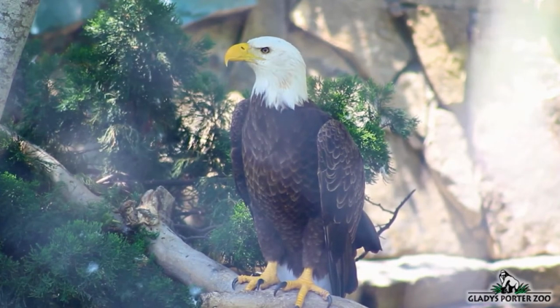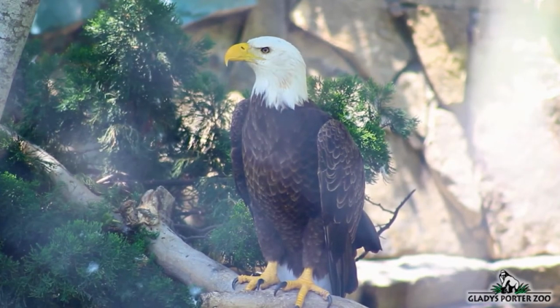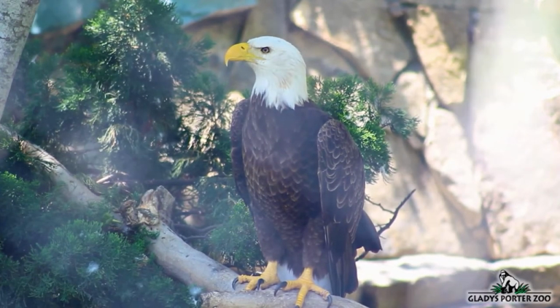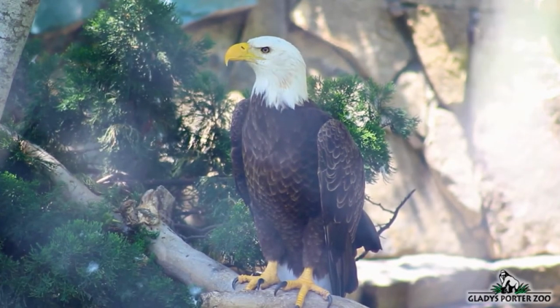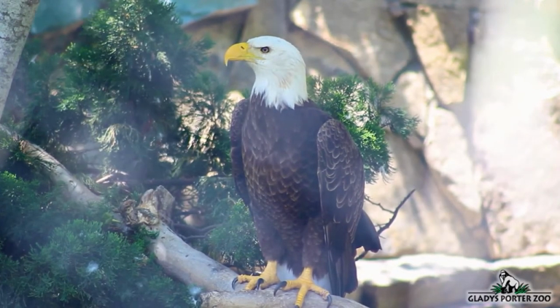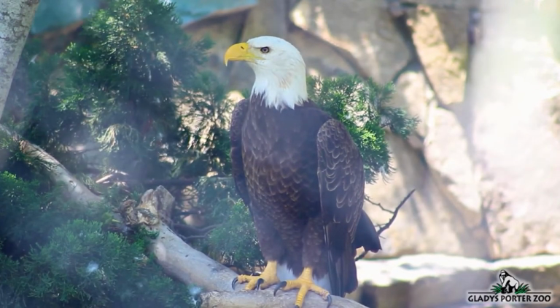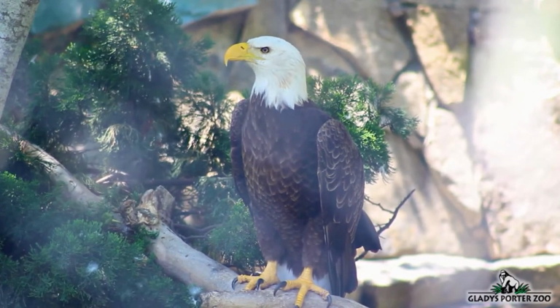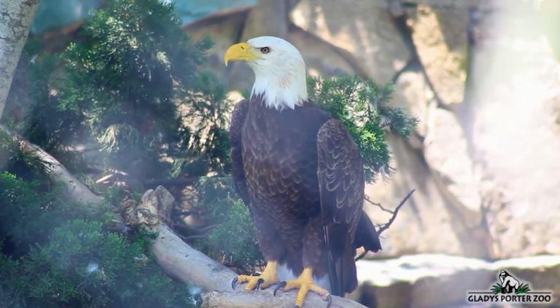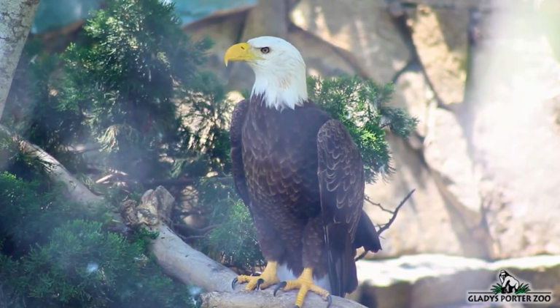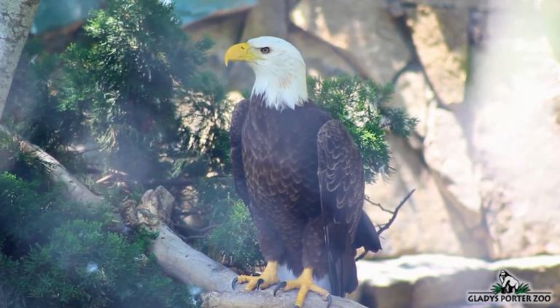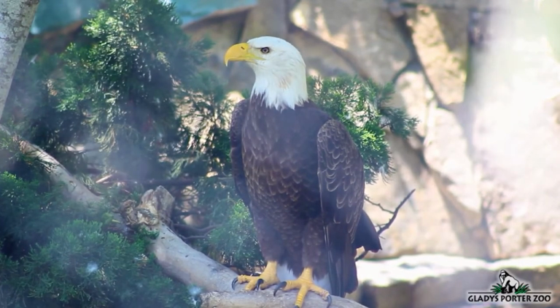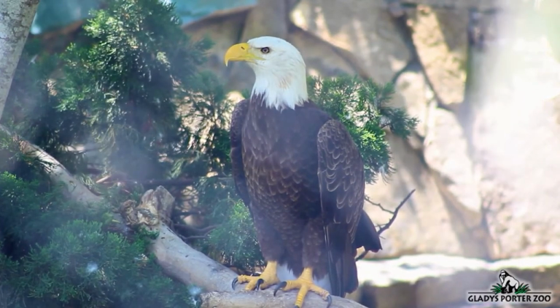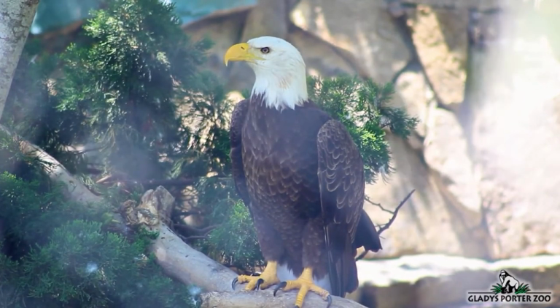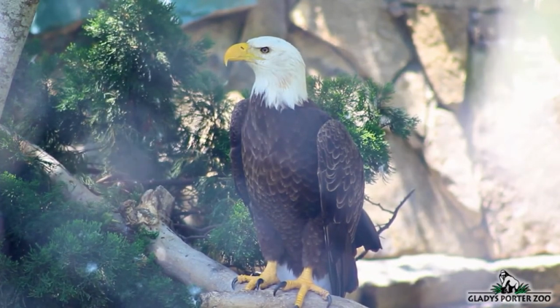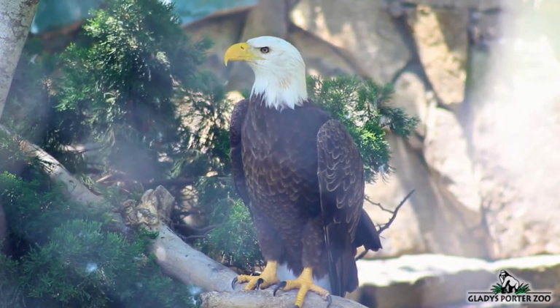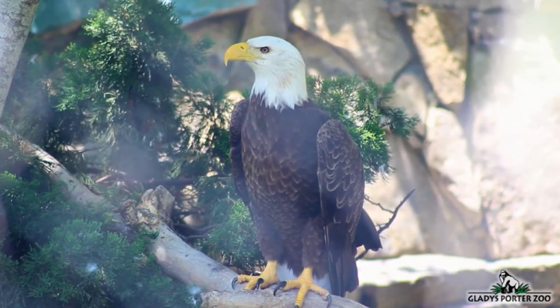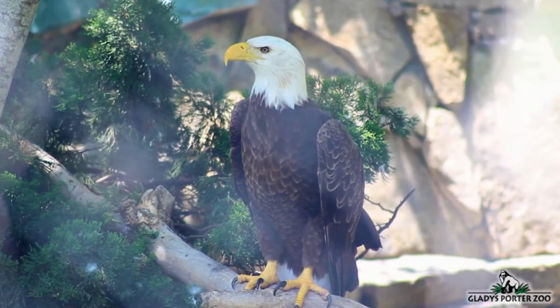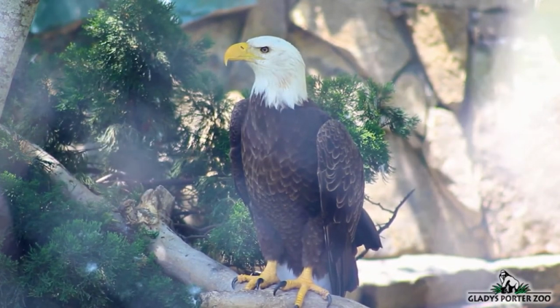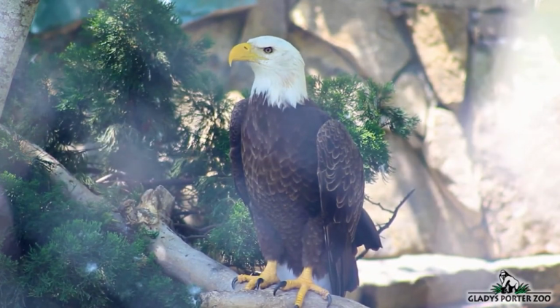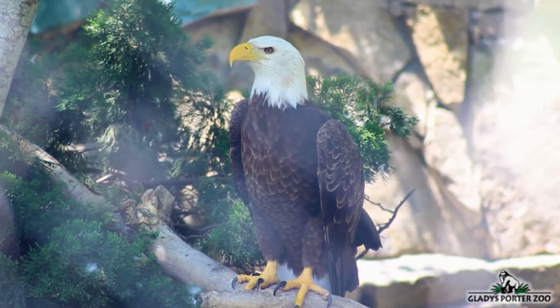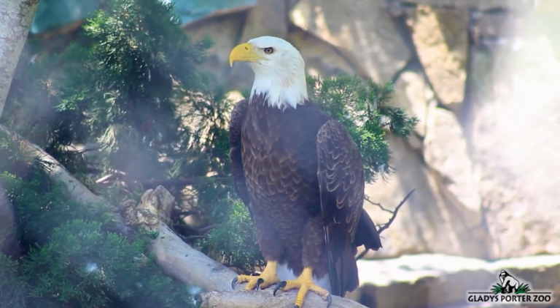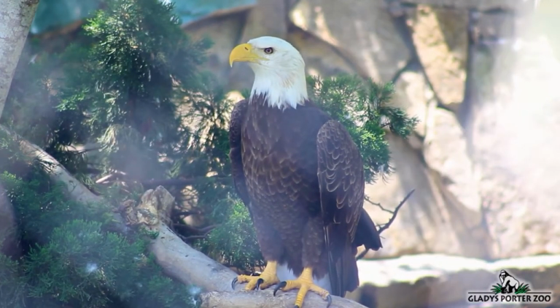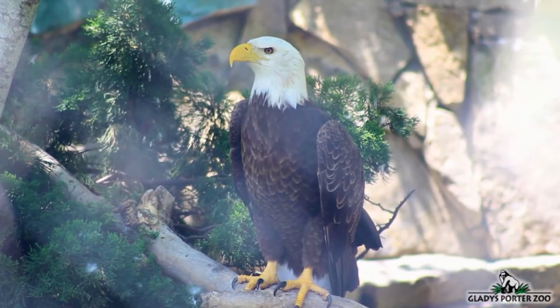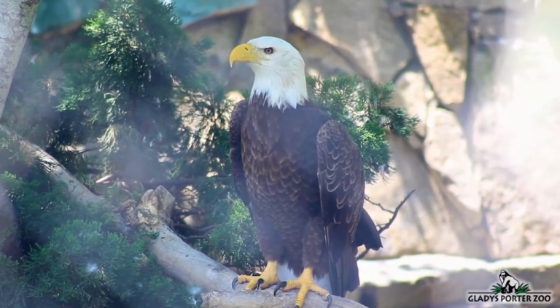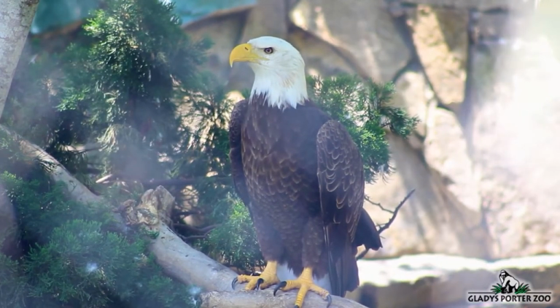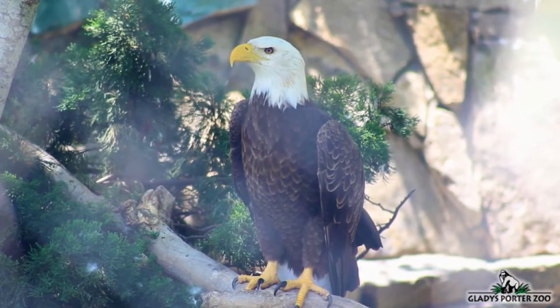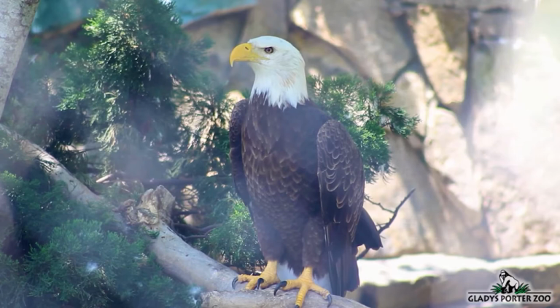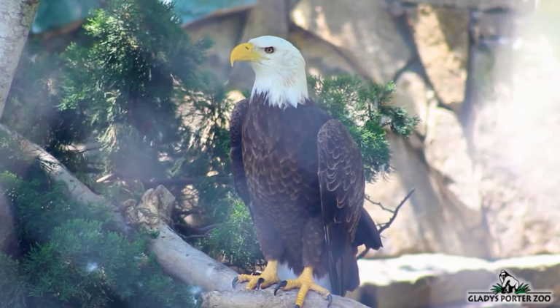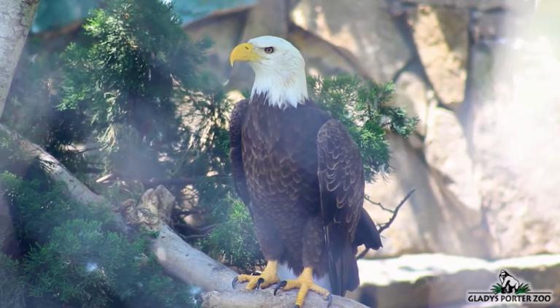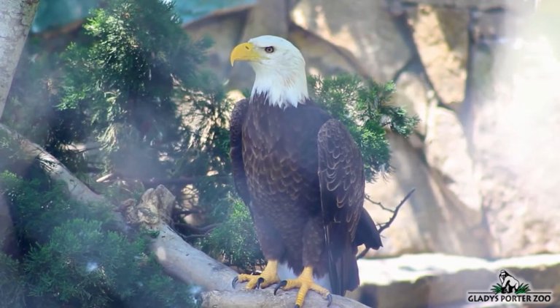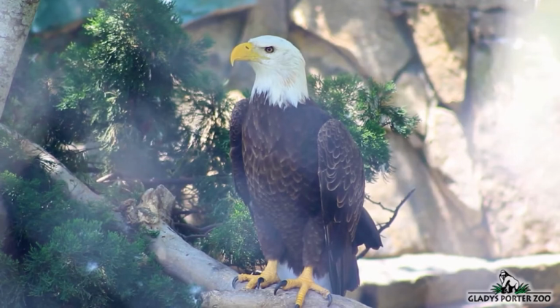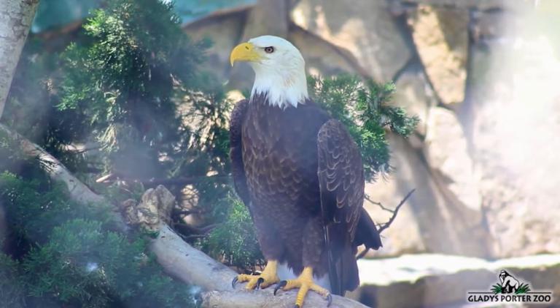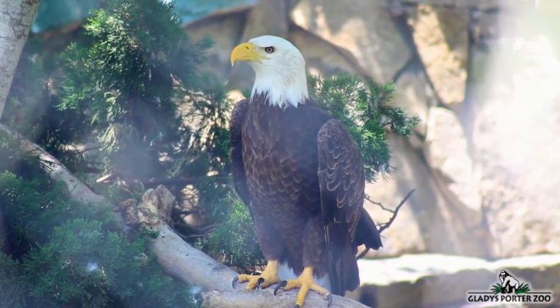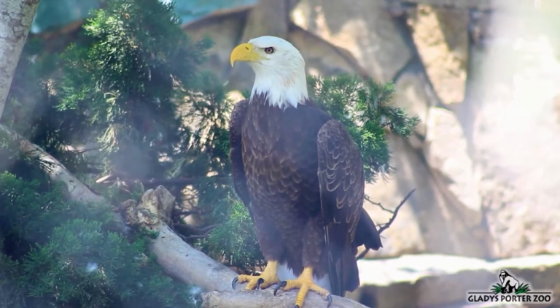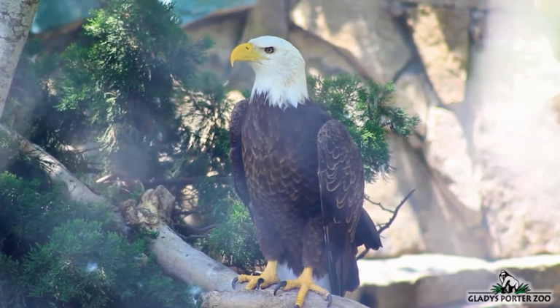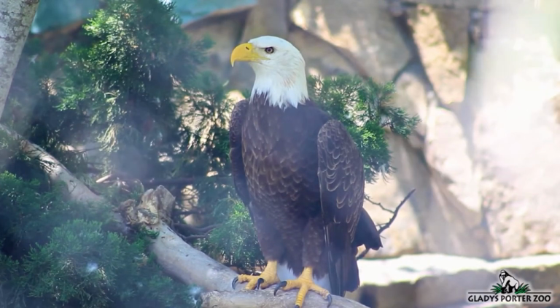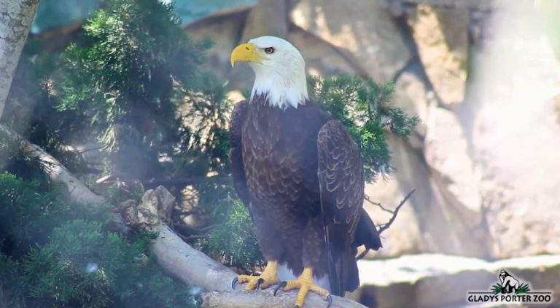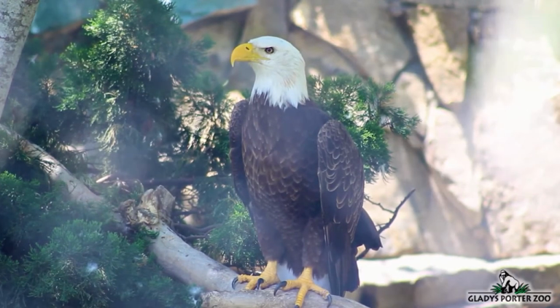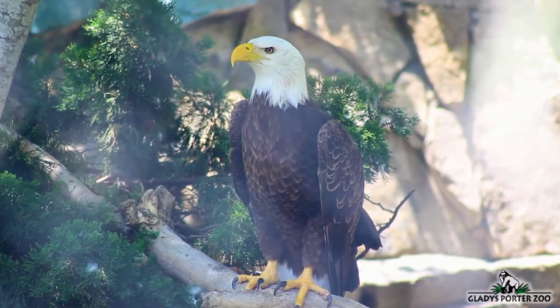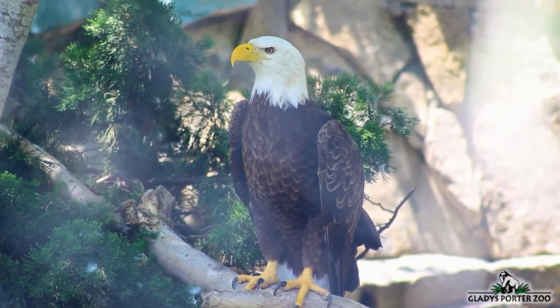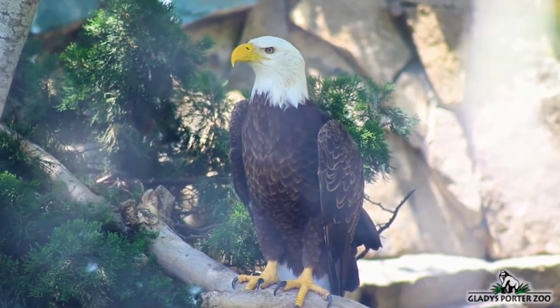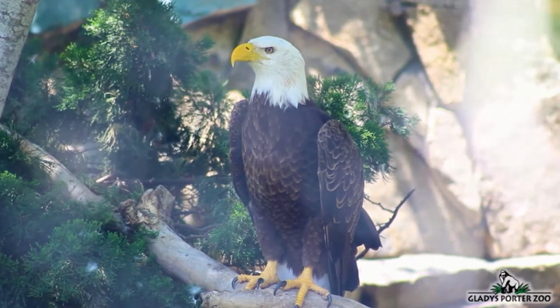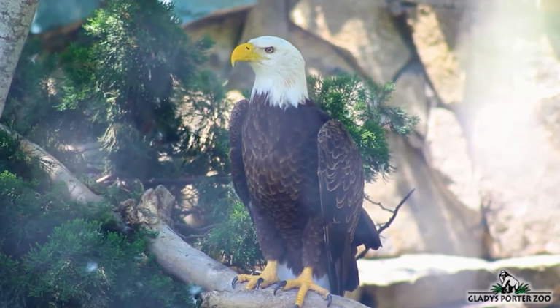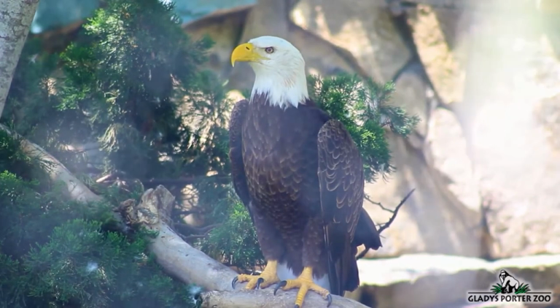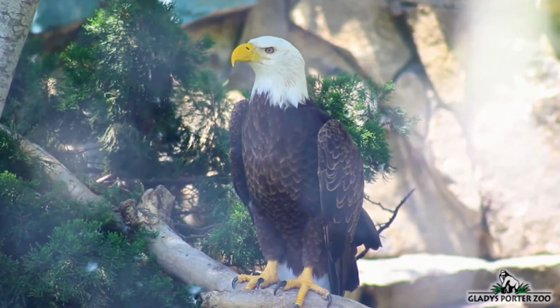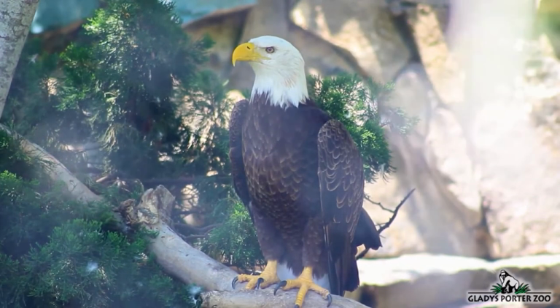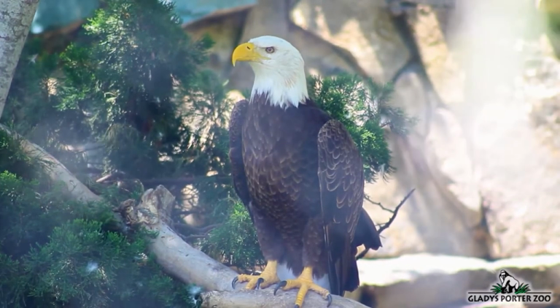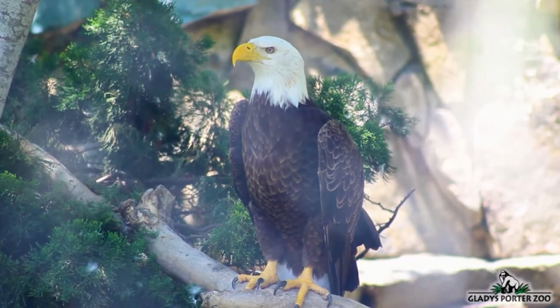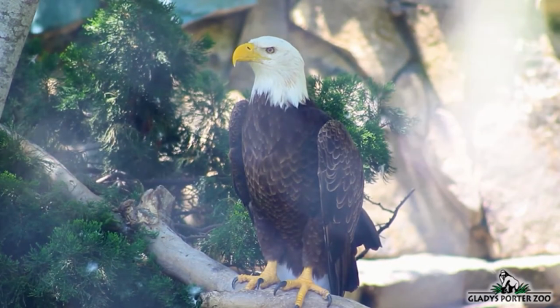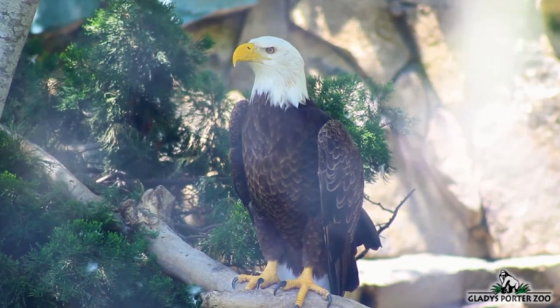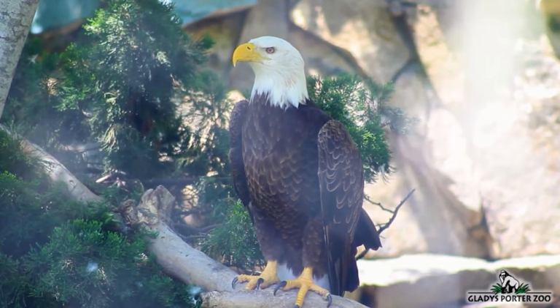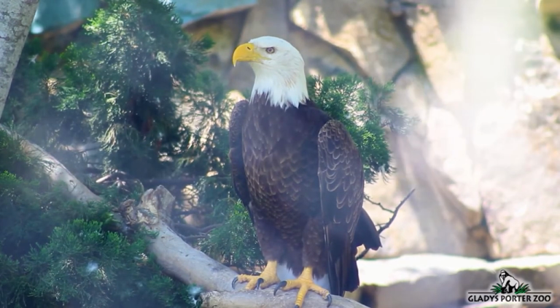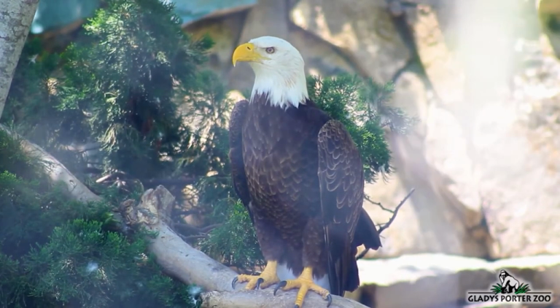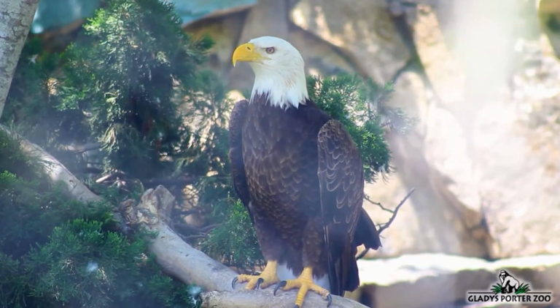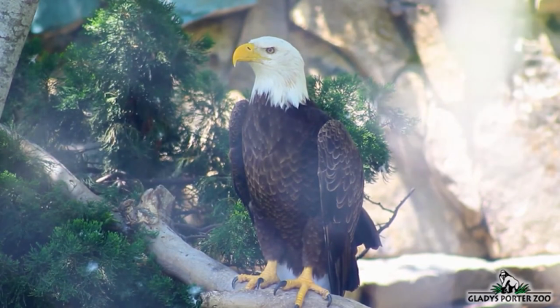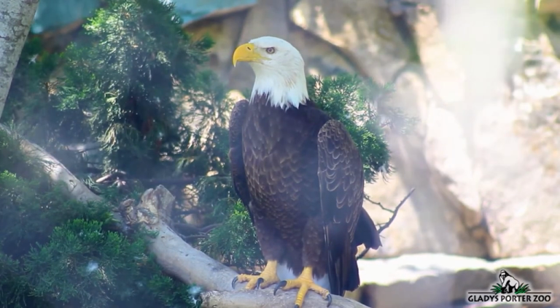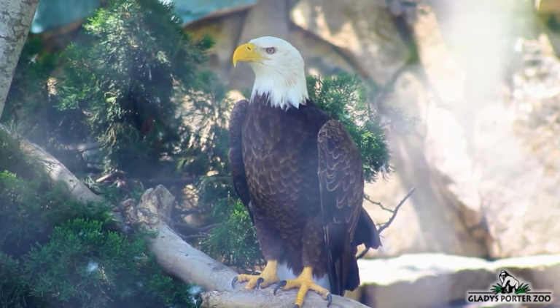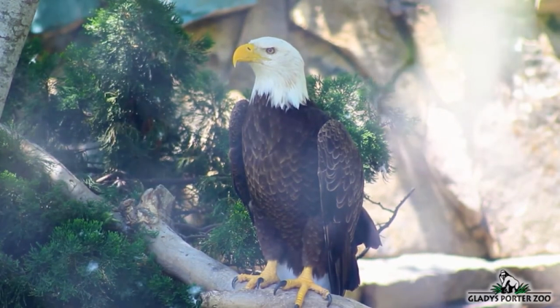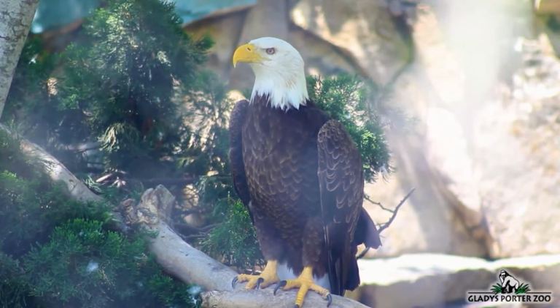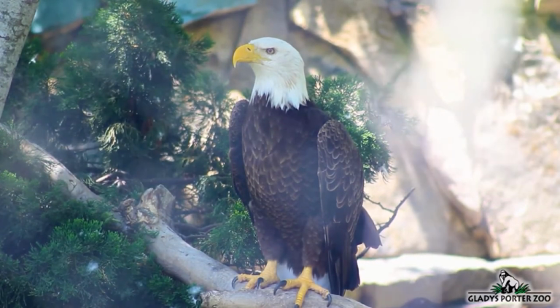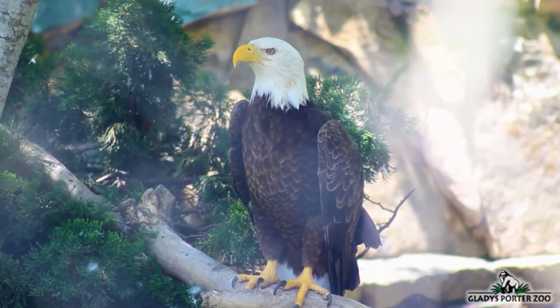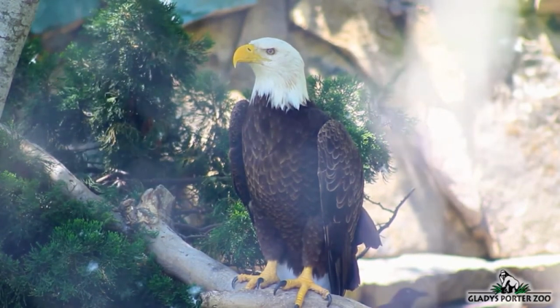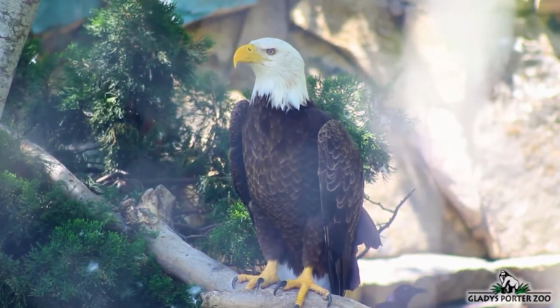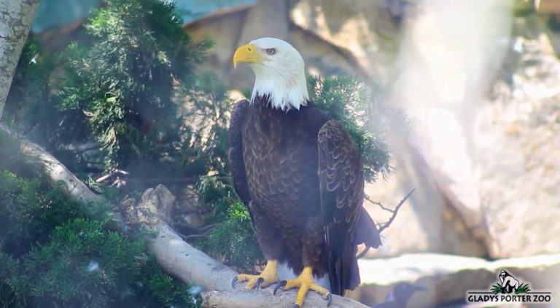In 1978, the US government classified the bald eagle as an endangered species, and this allowed their numbers to recover.